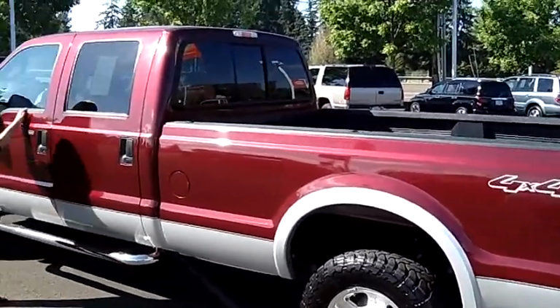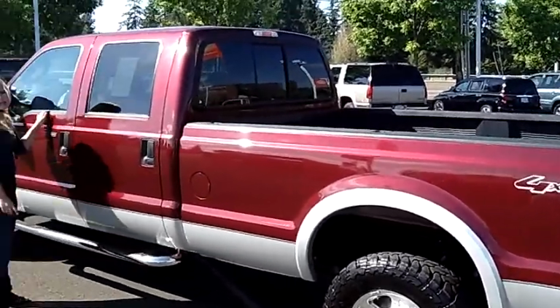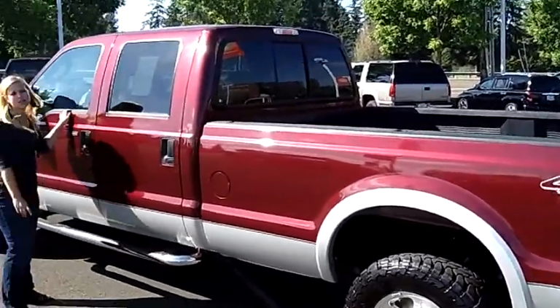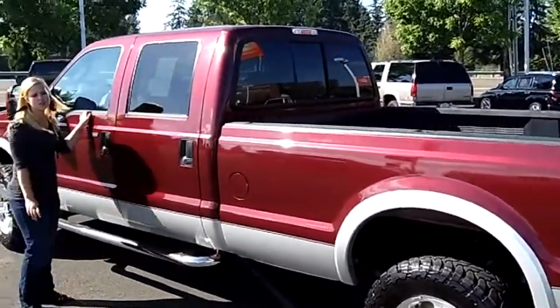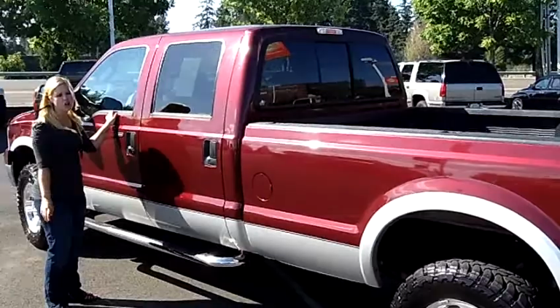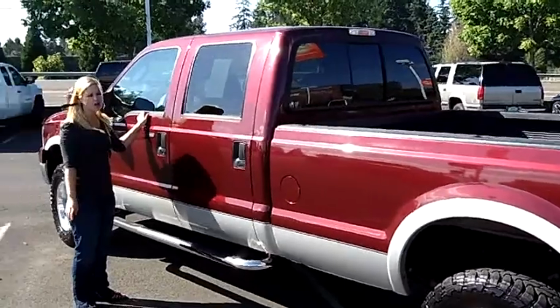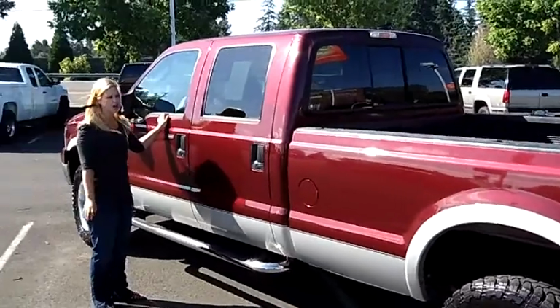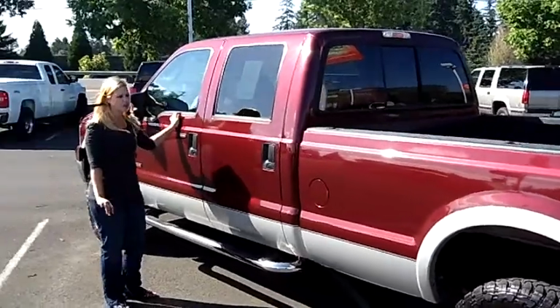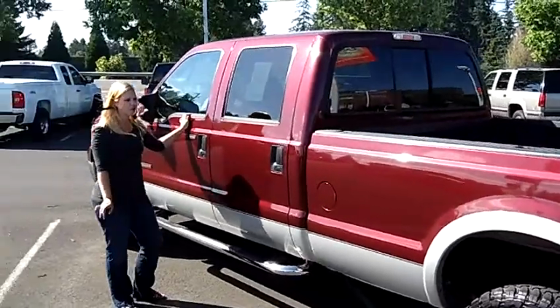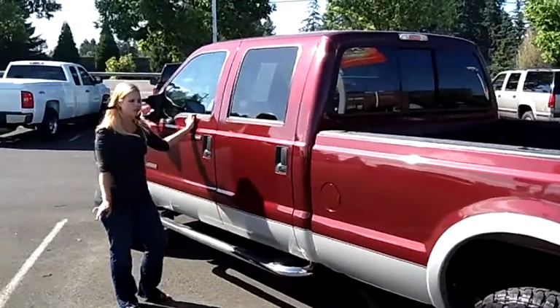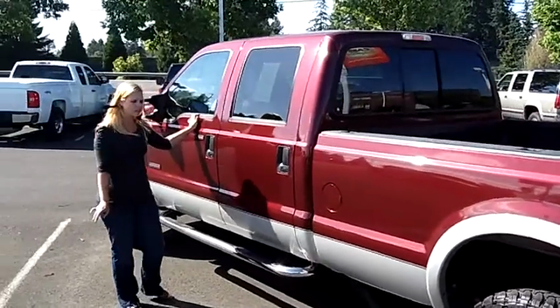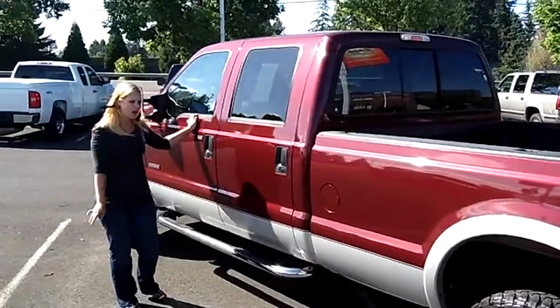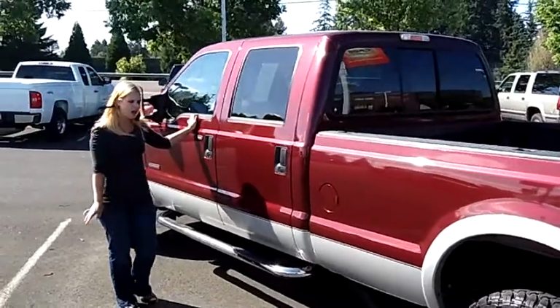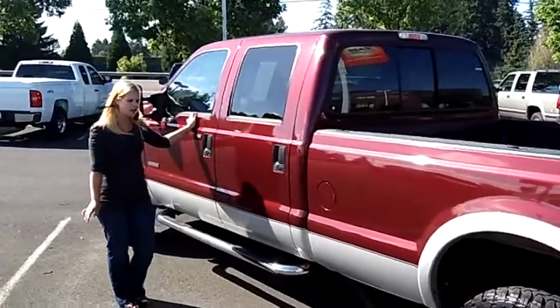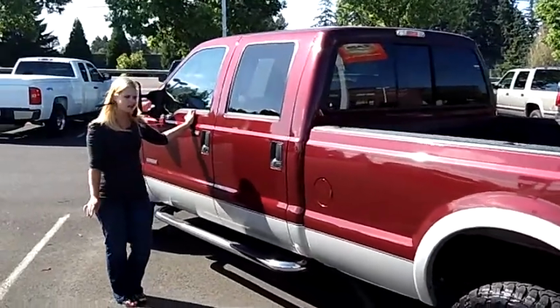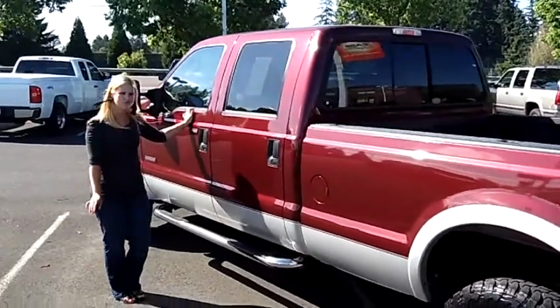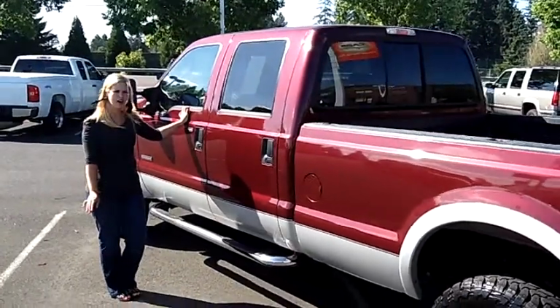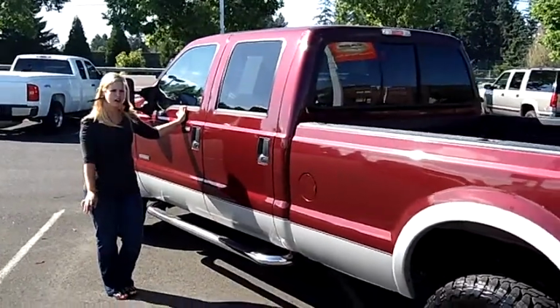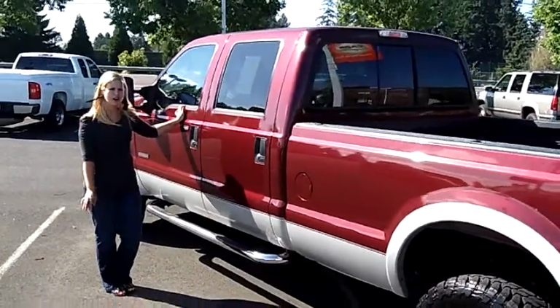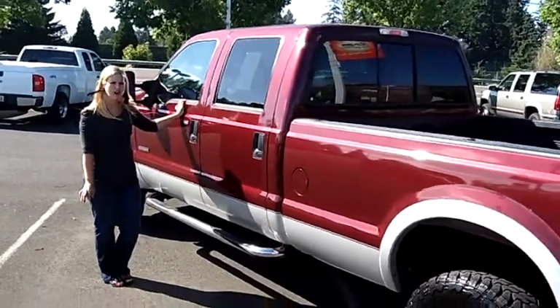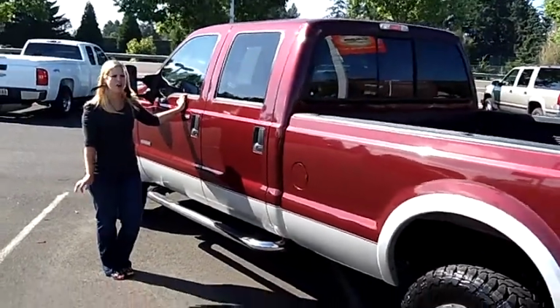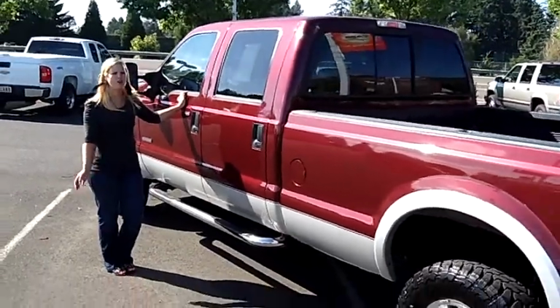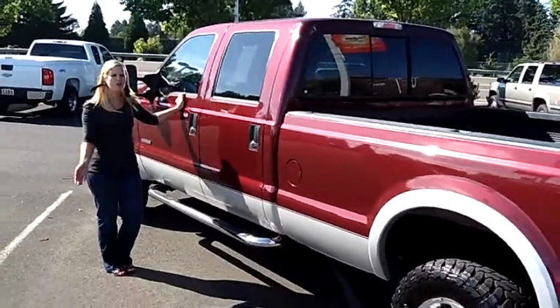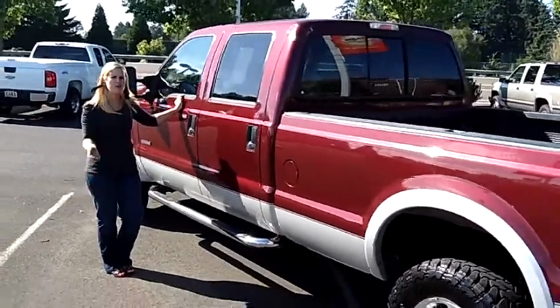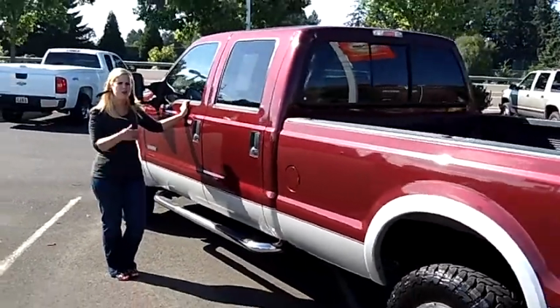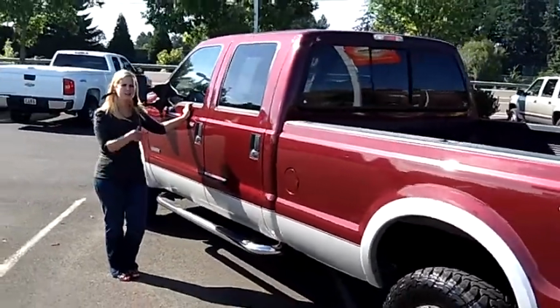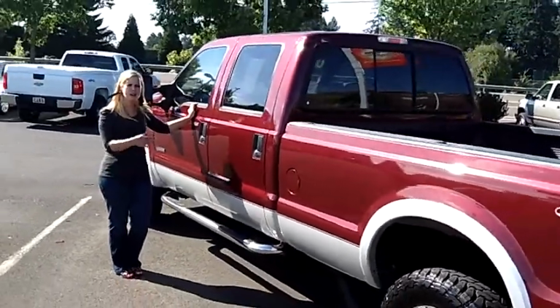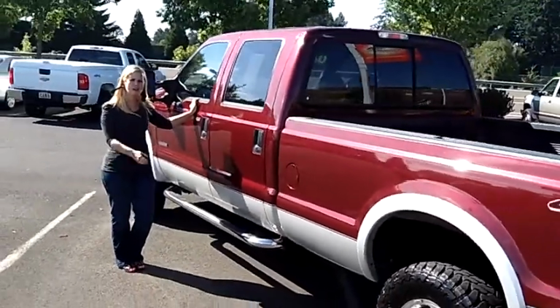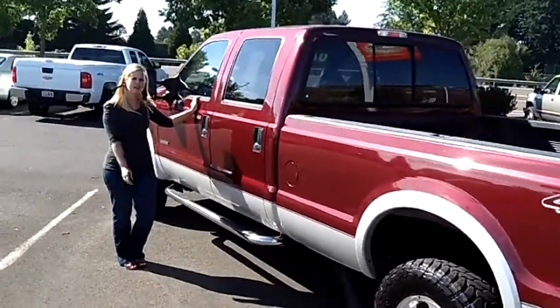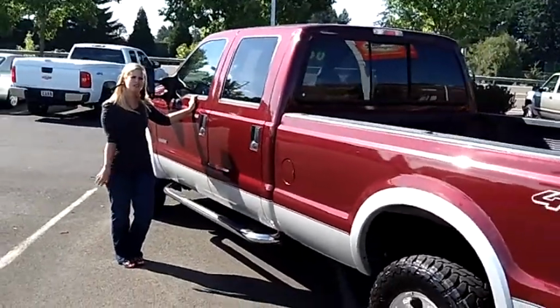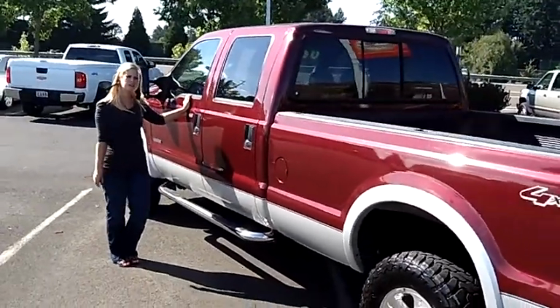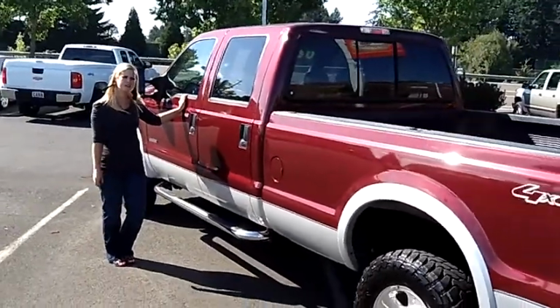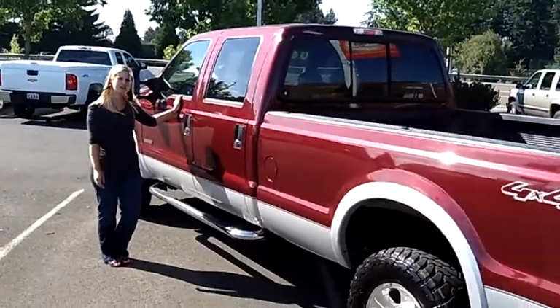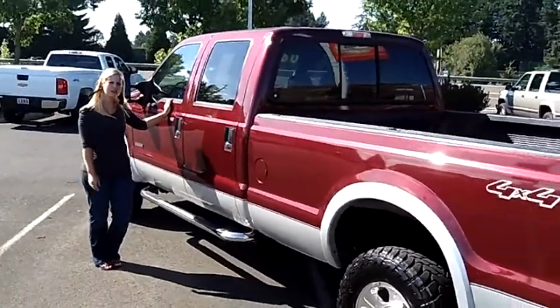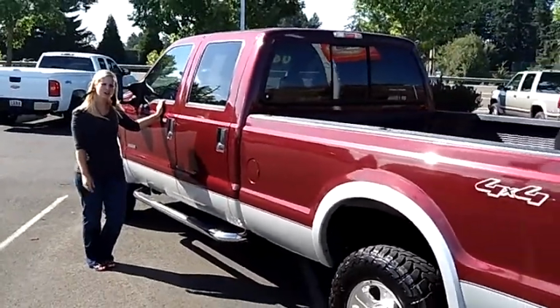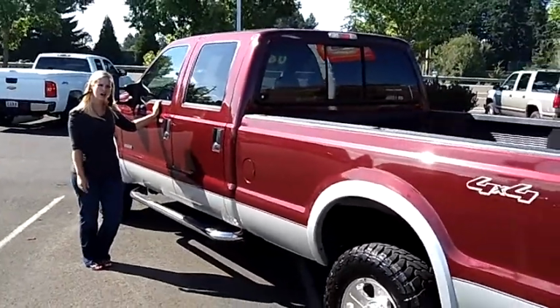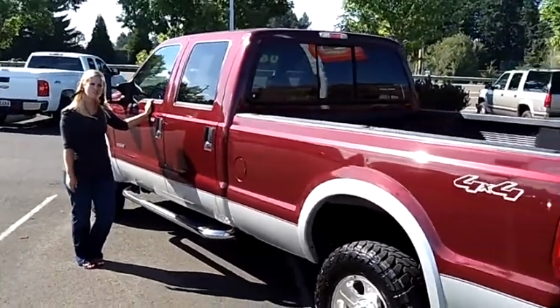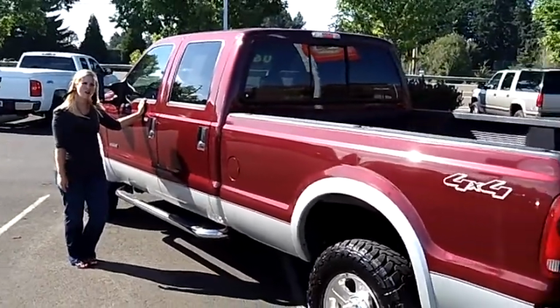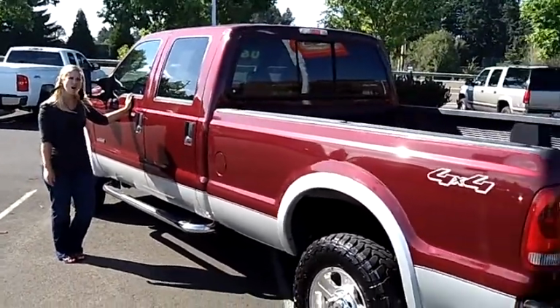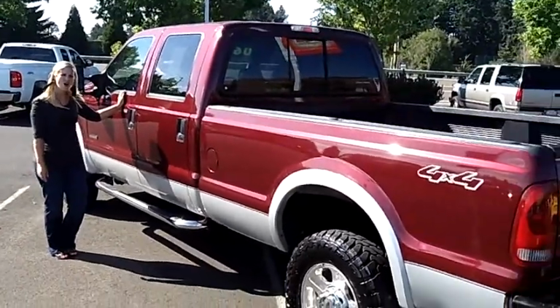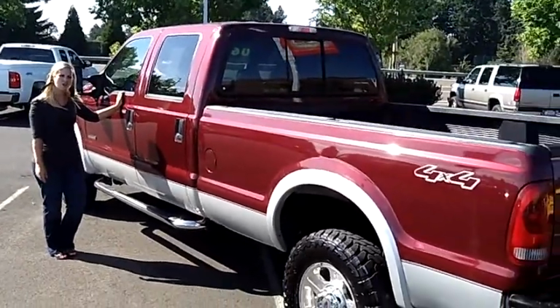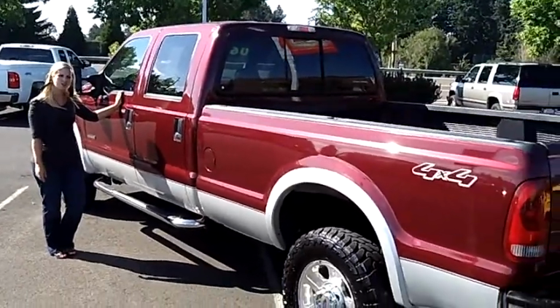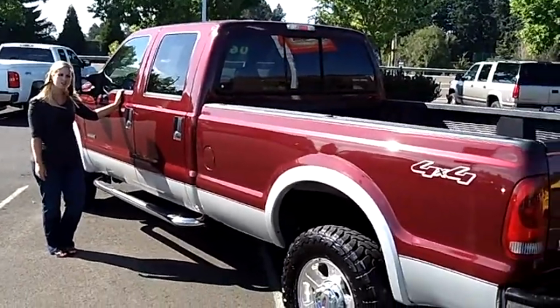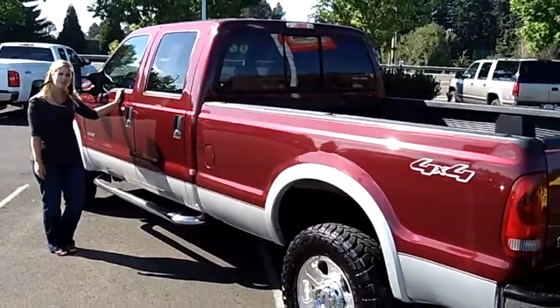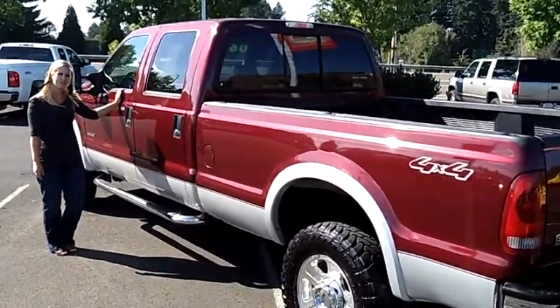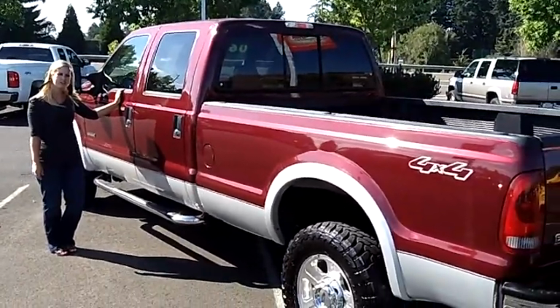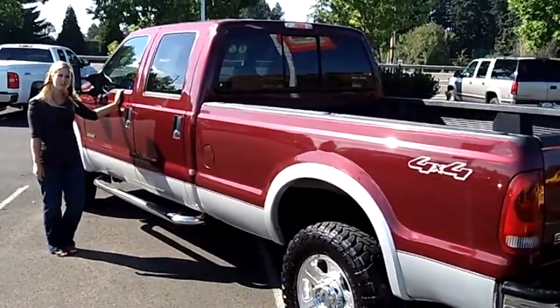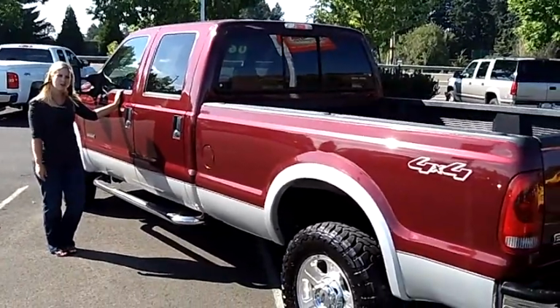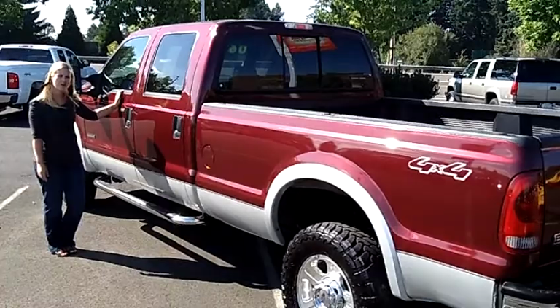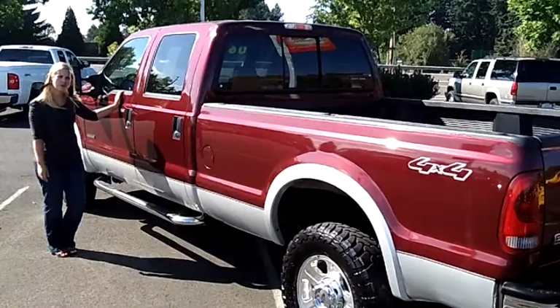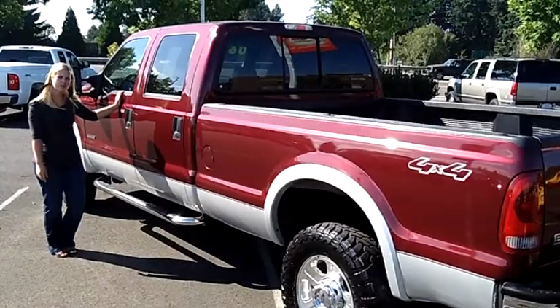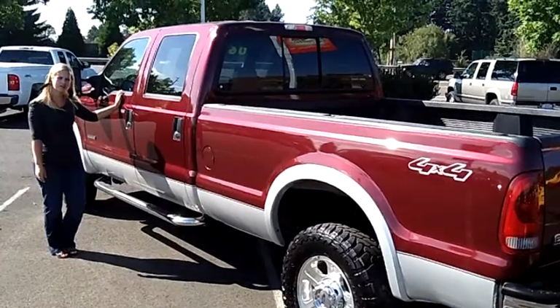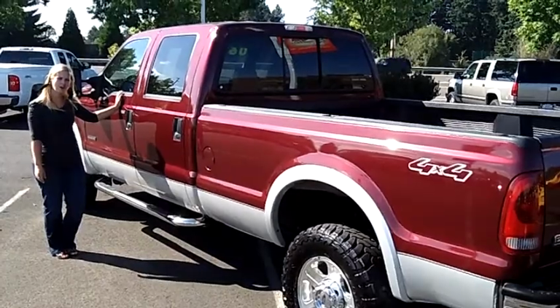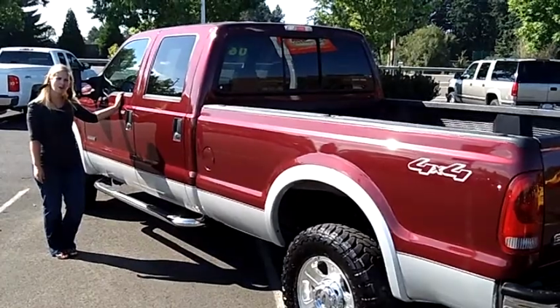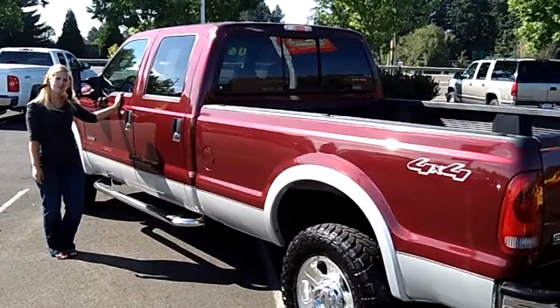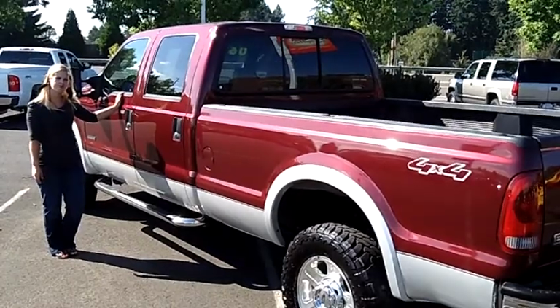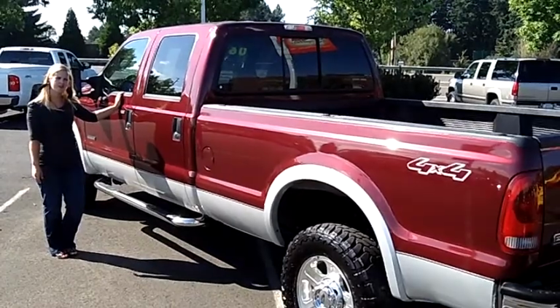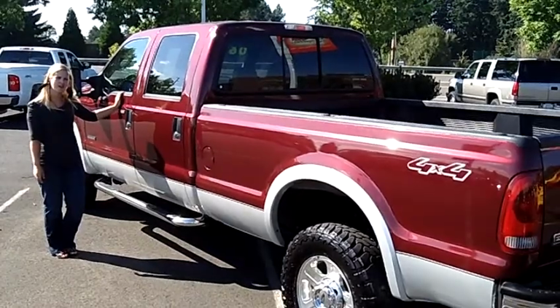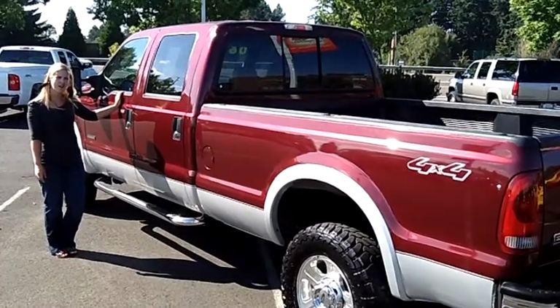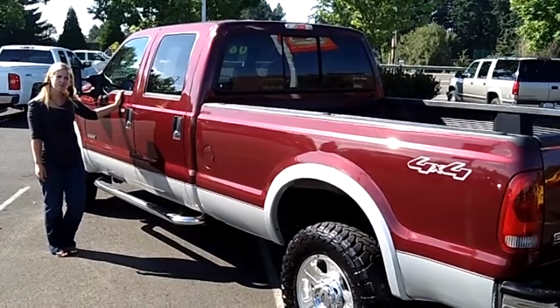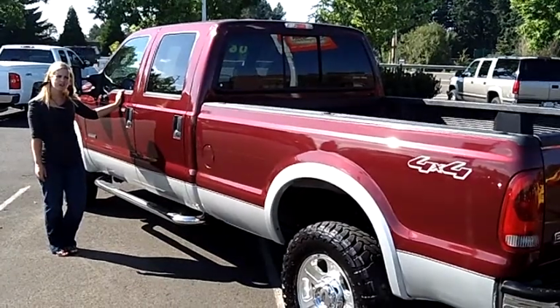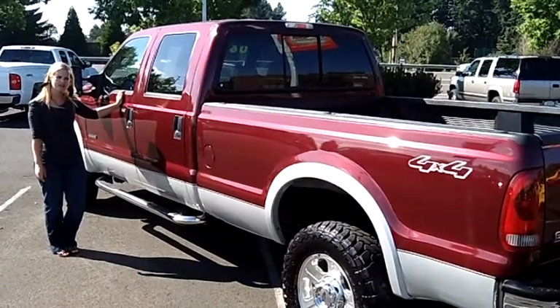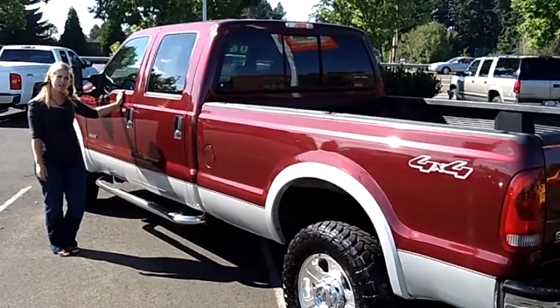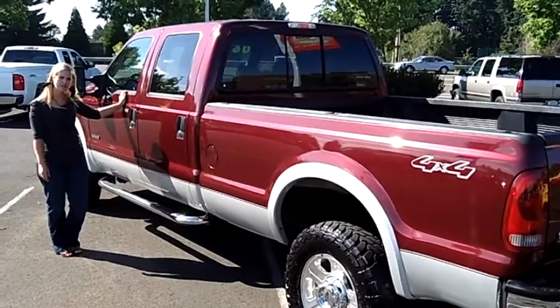This truck is oversized and ready to go. Come on down and give this one a test drive — also send us an email or give us a call. Have a great day.